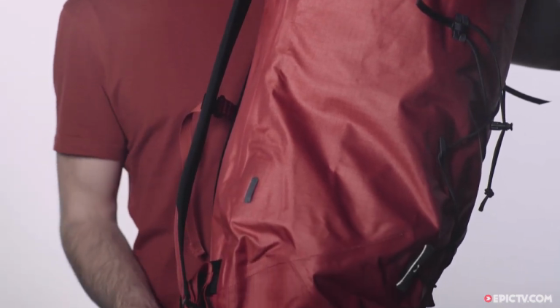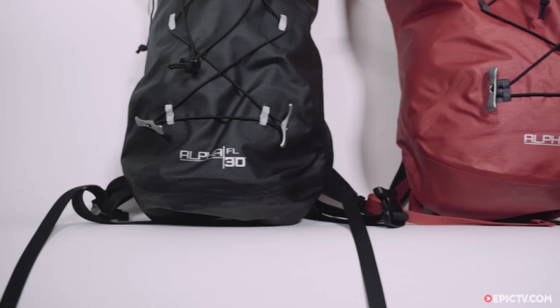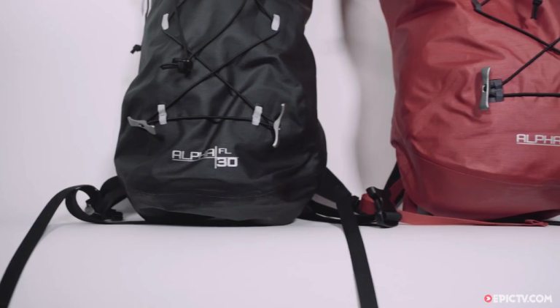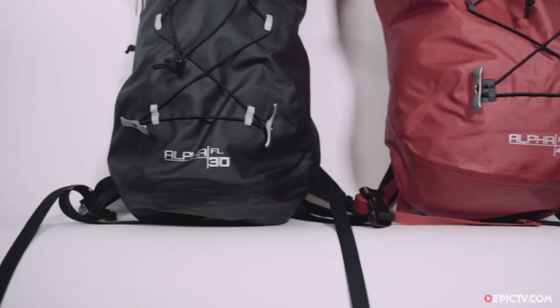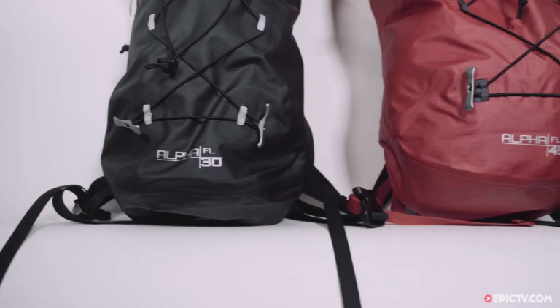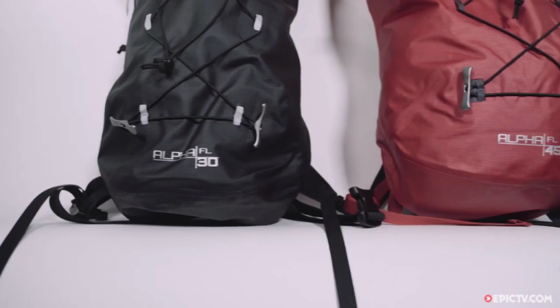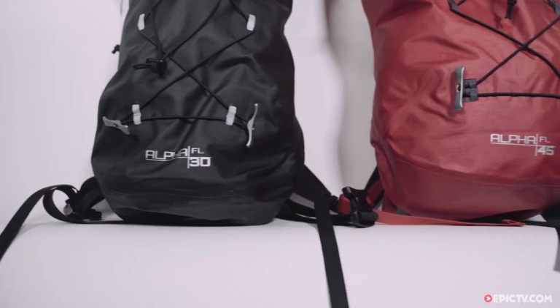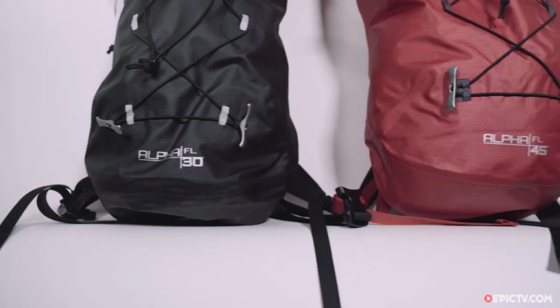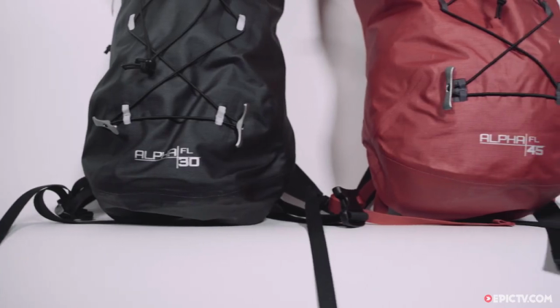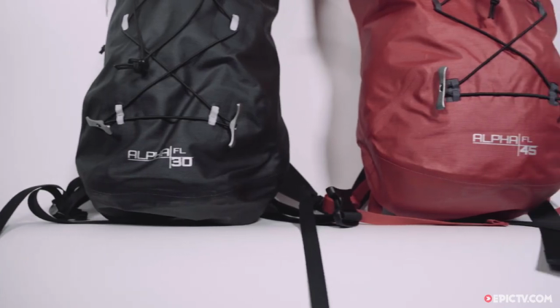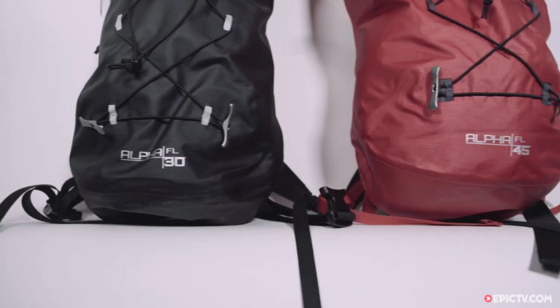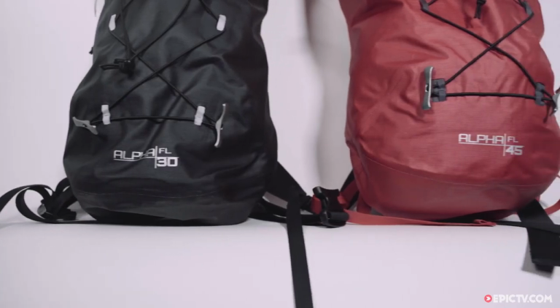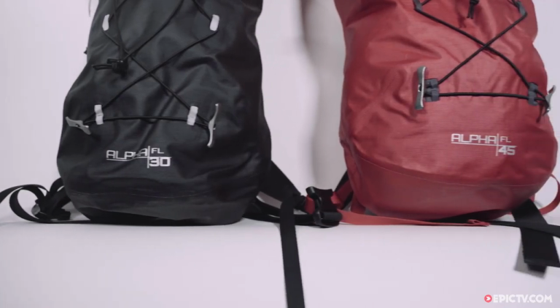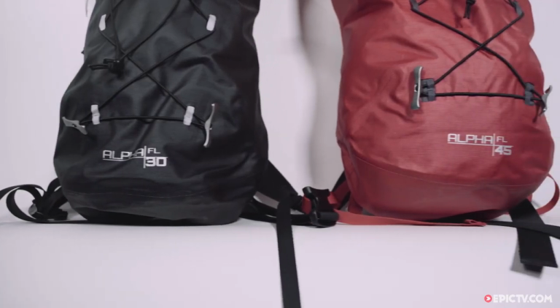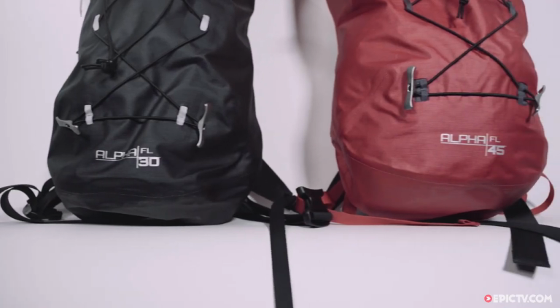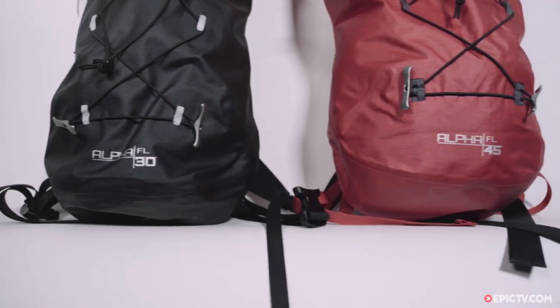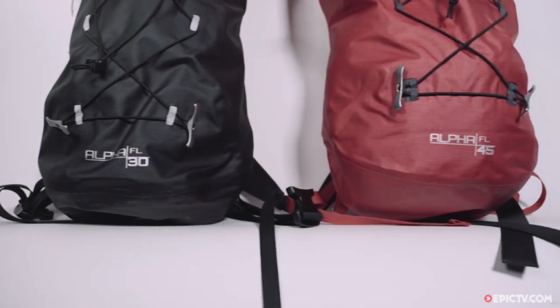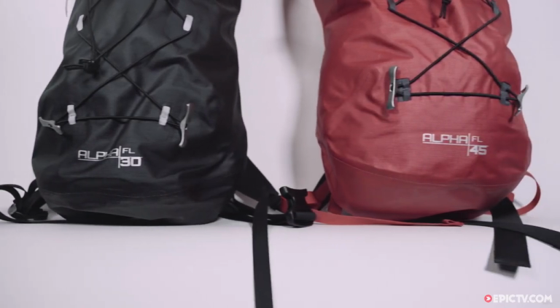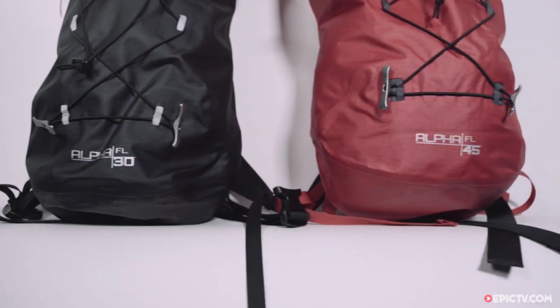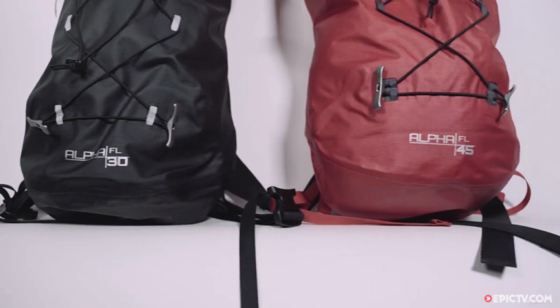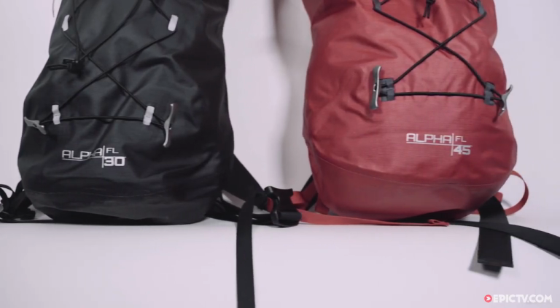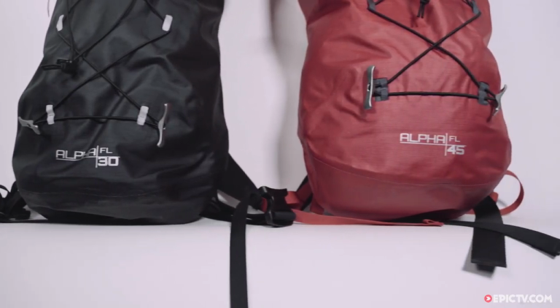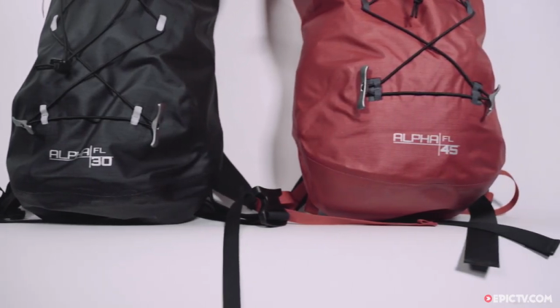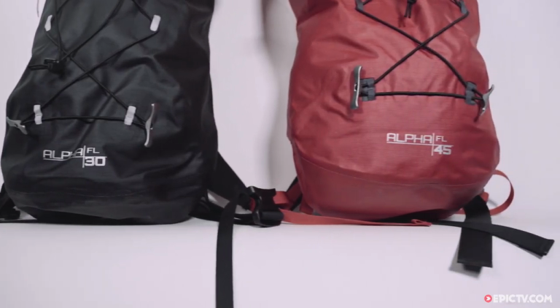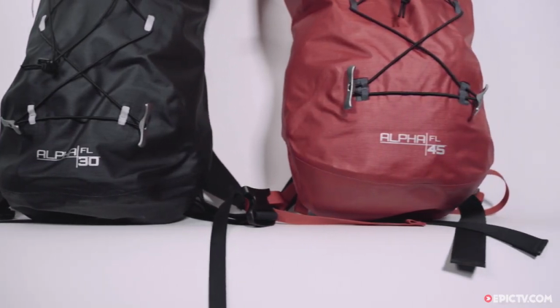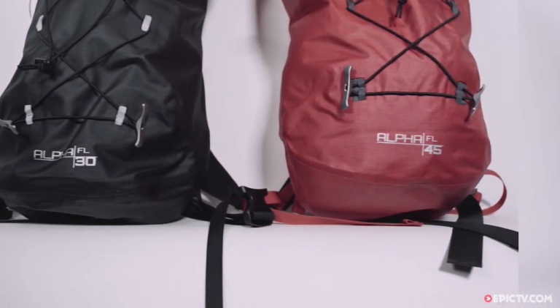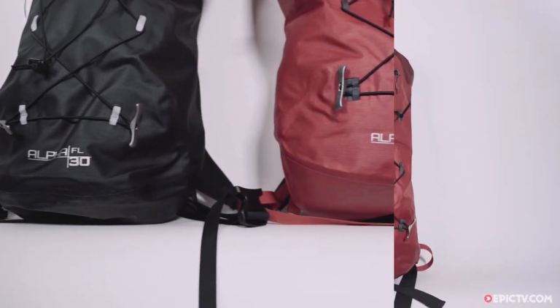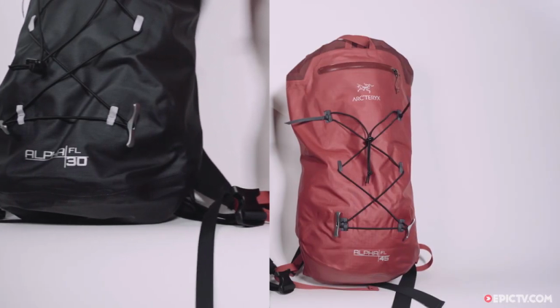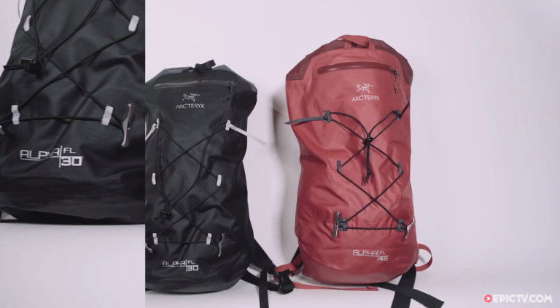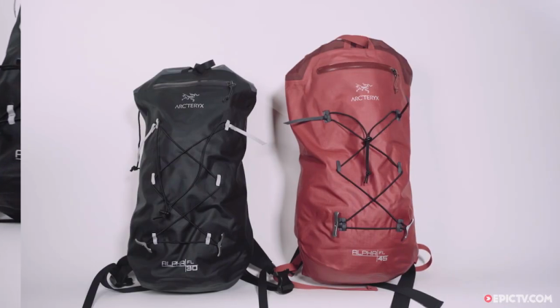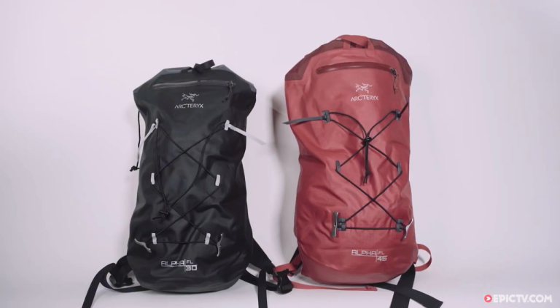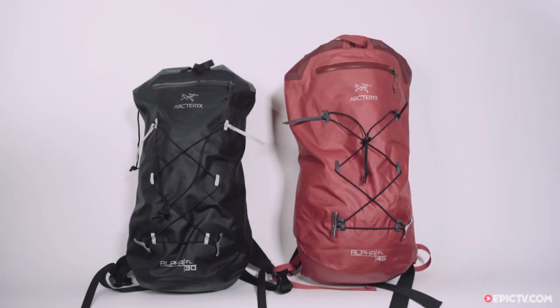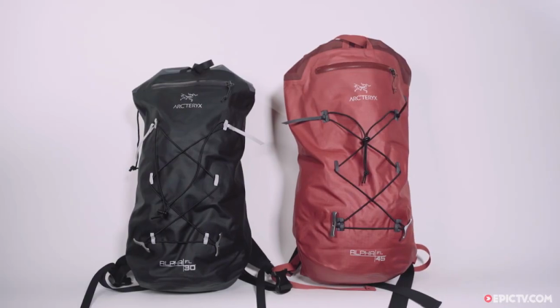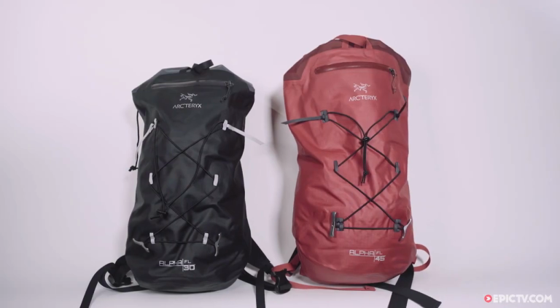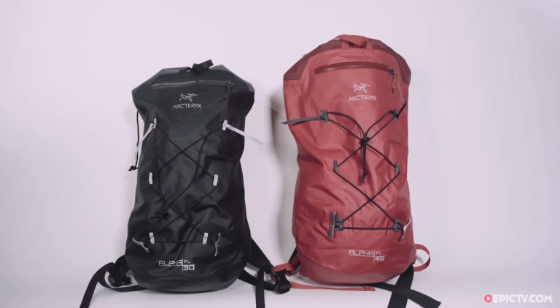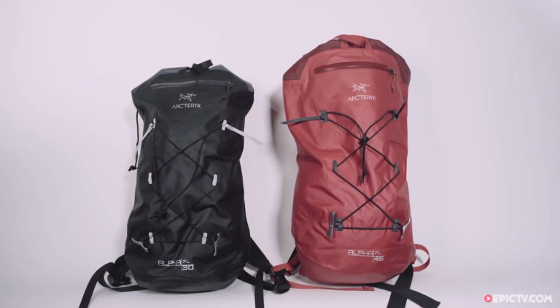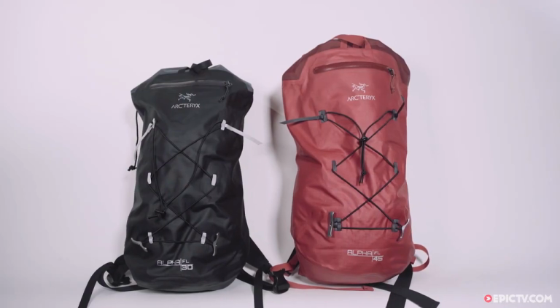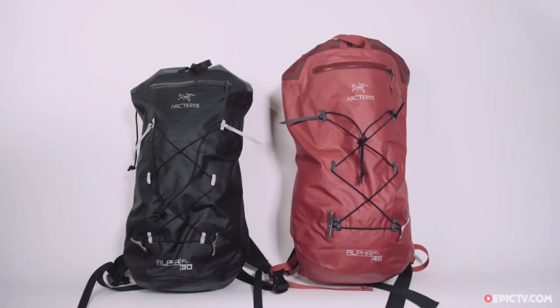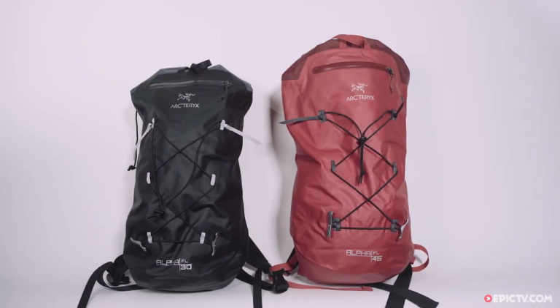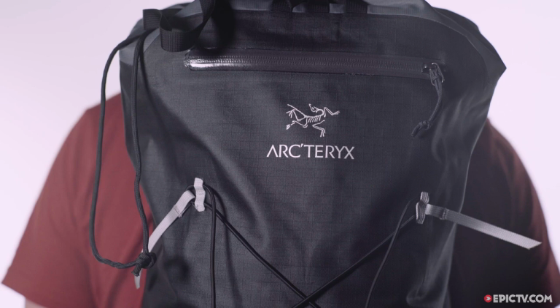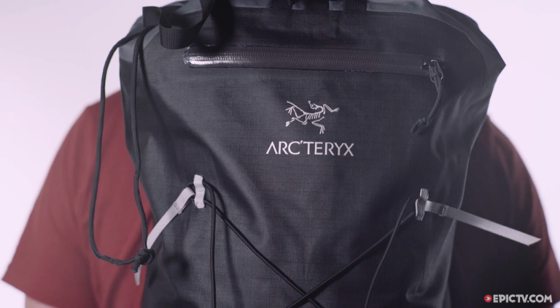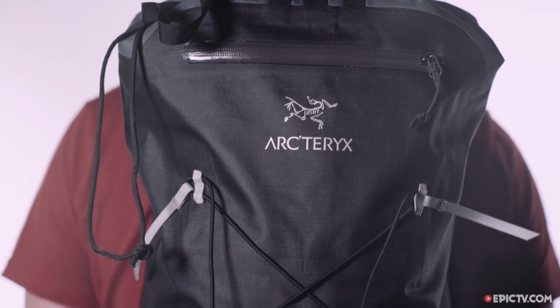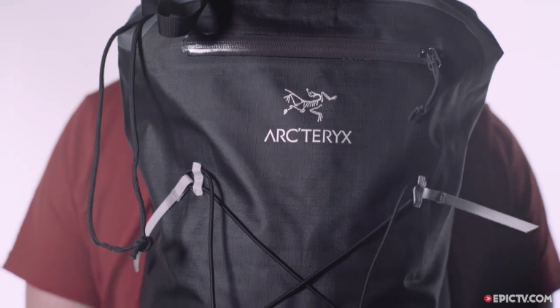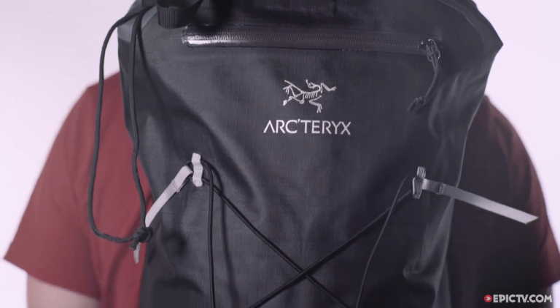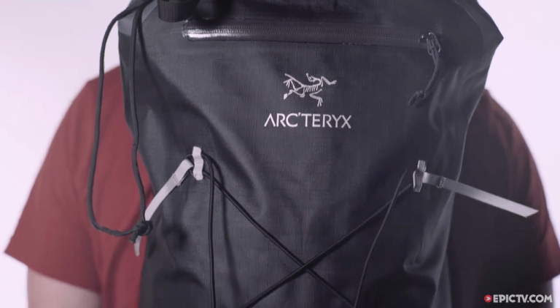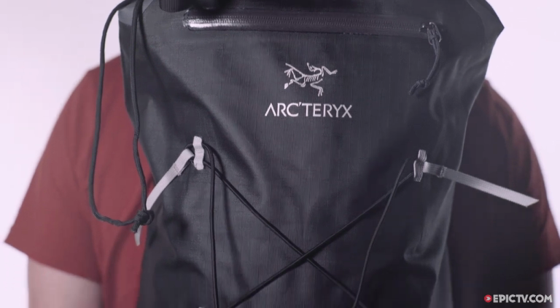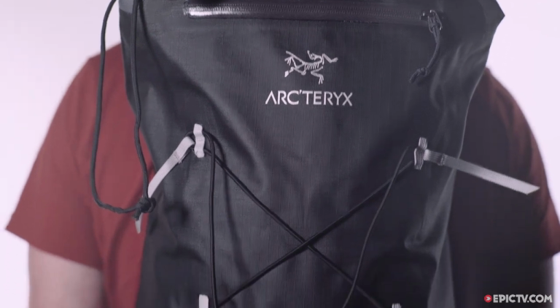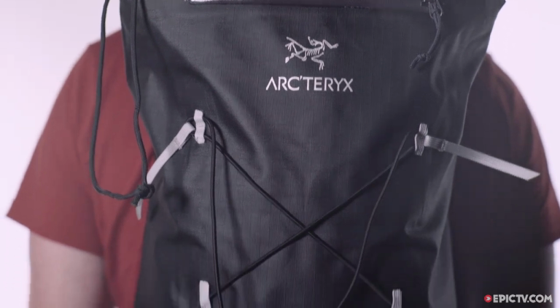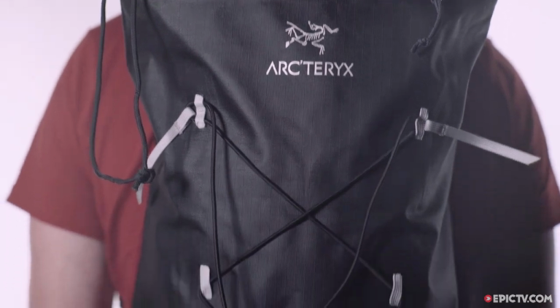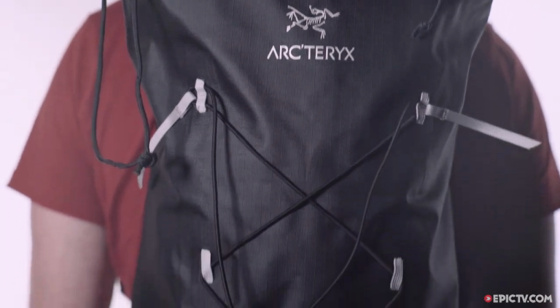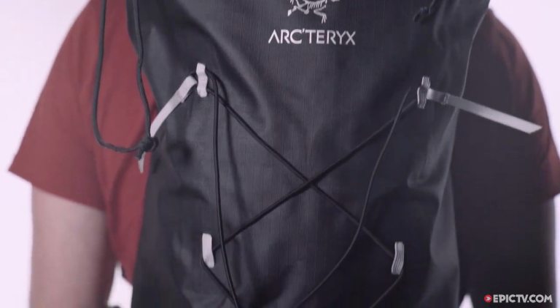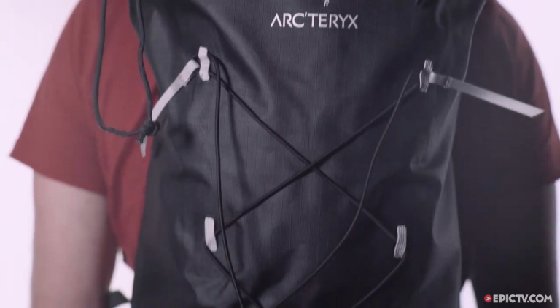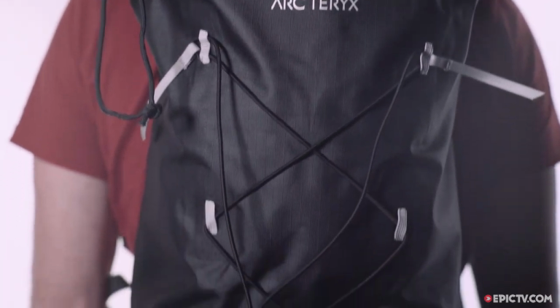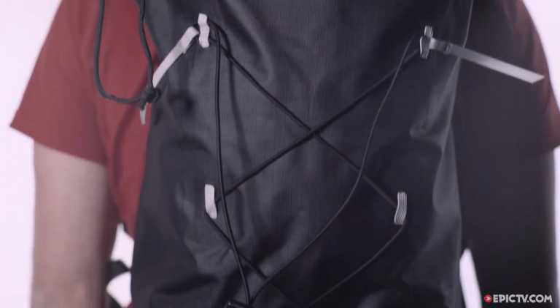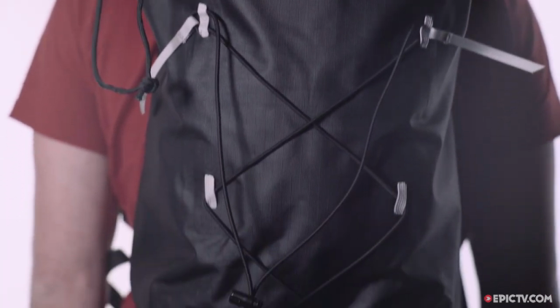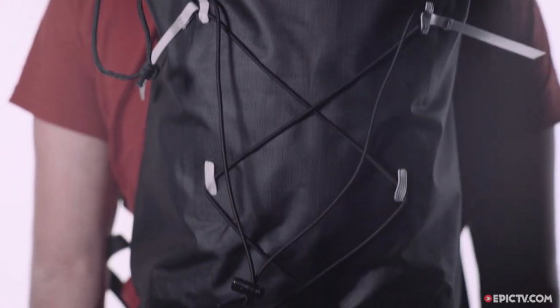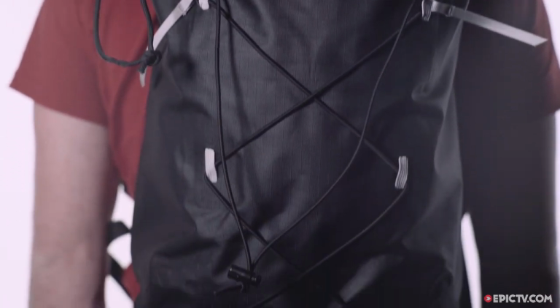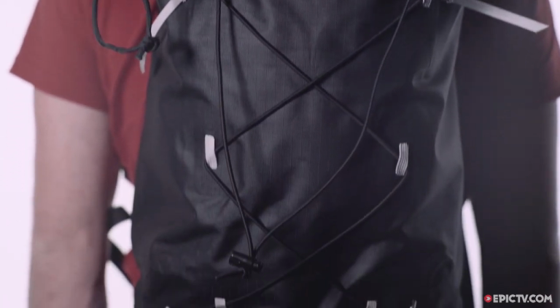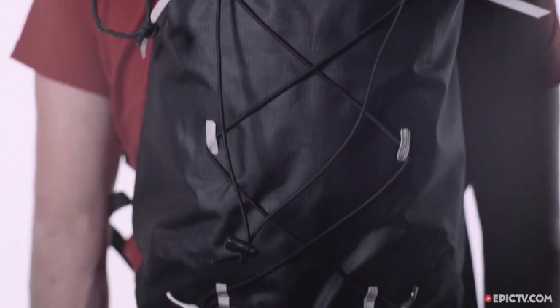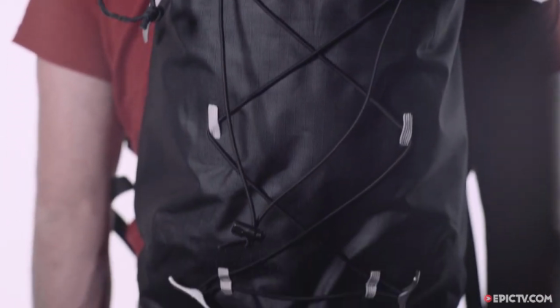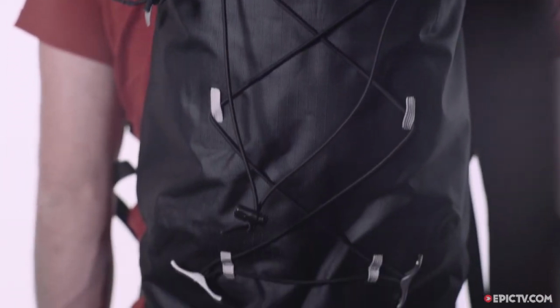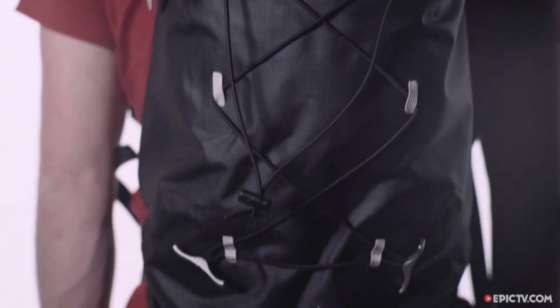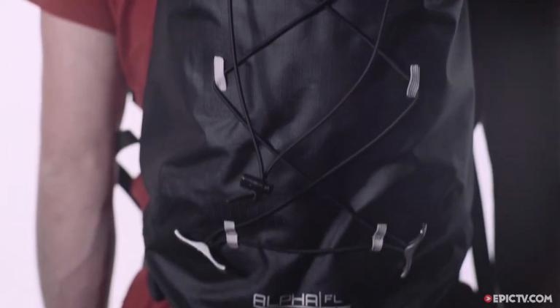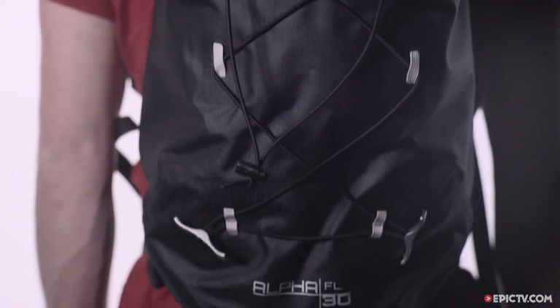Arcteryx makes great gear for climbers who want their kit performing at a high level. It doesn't compromise, so you don't have to.